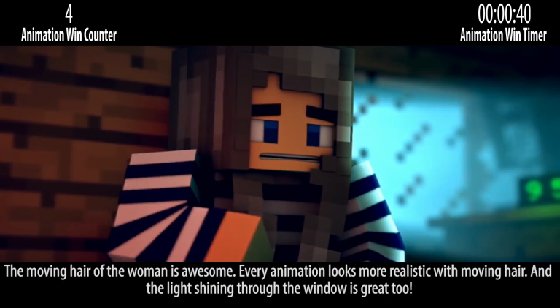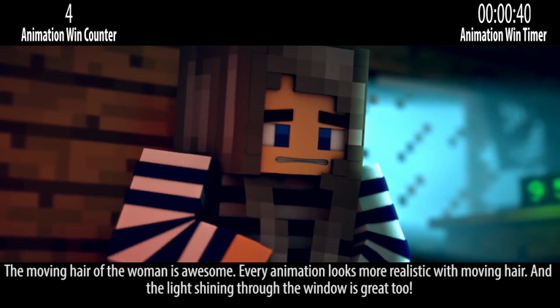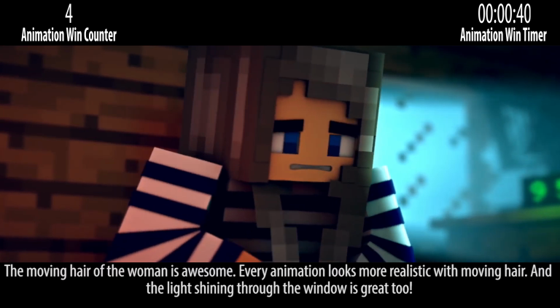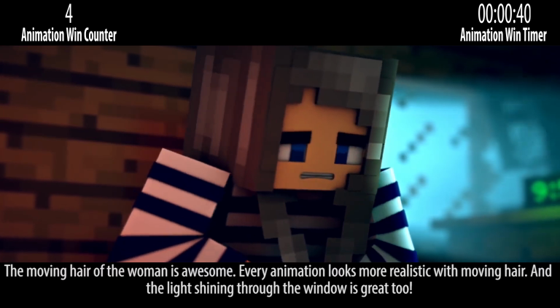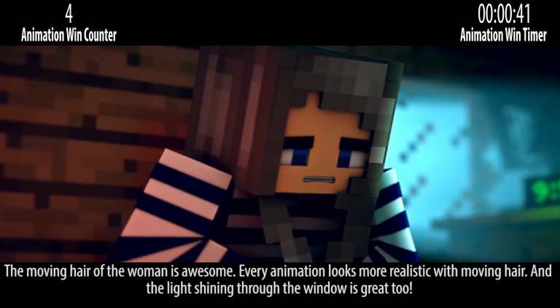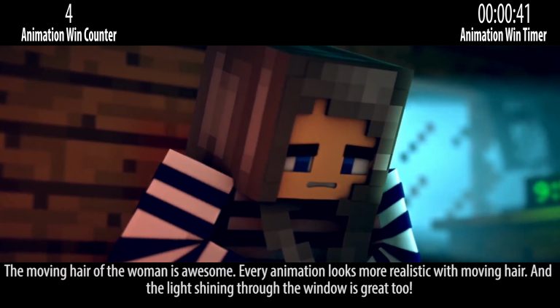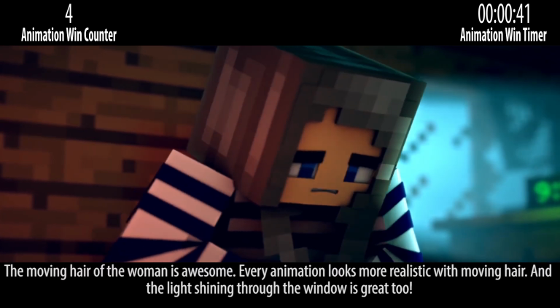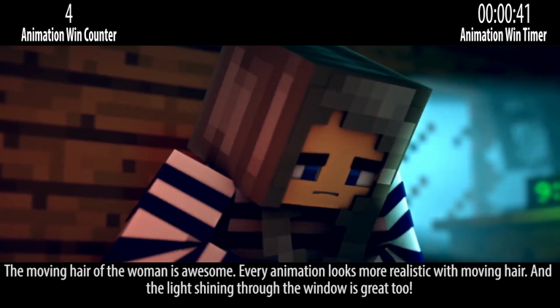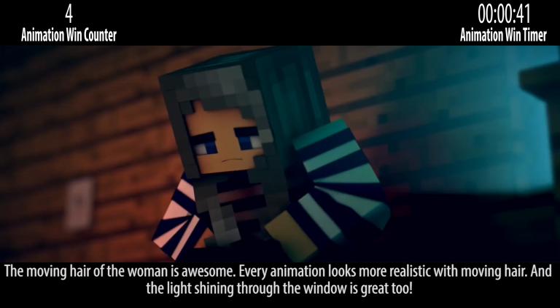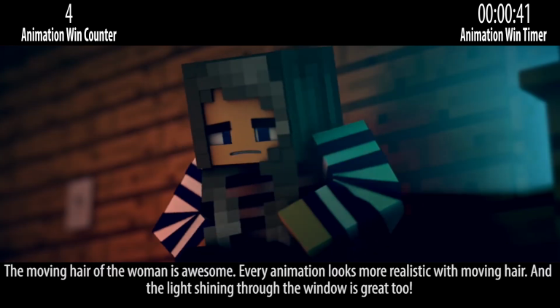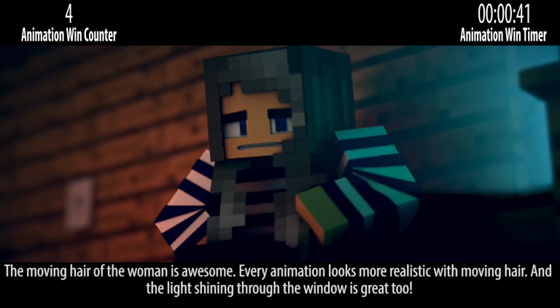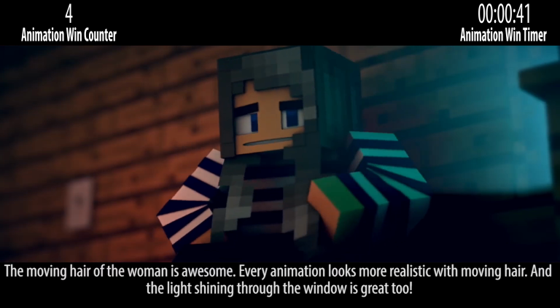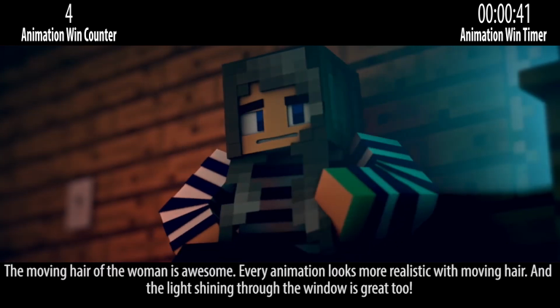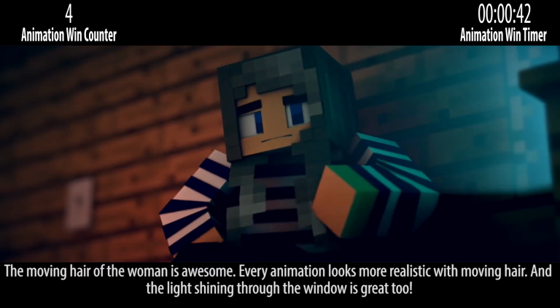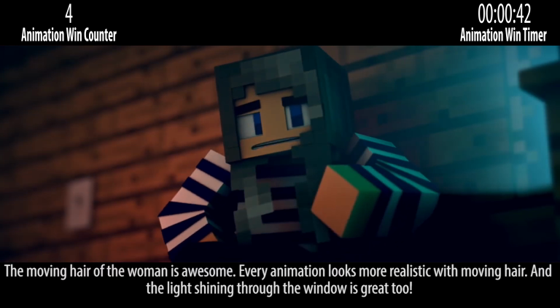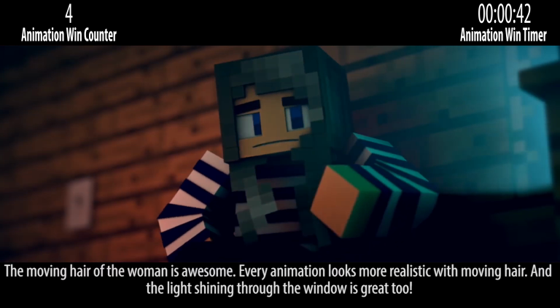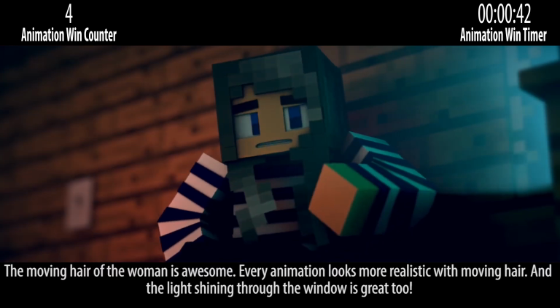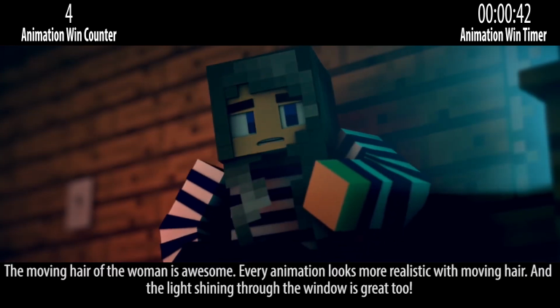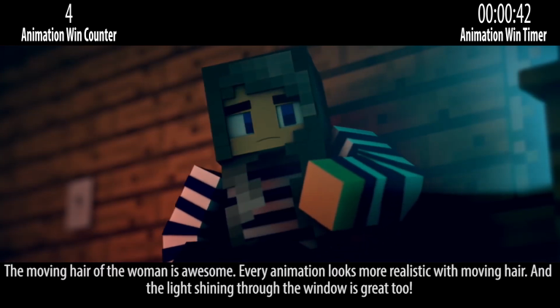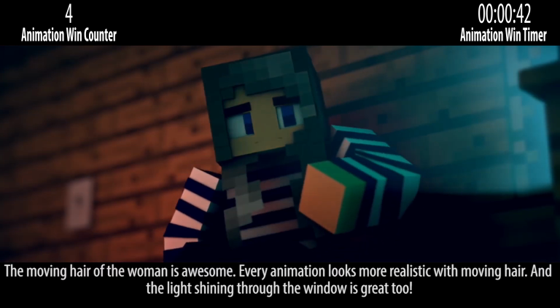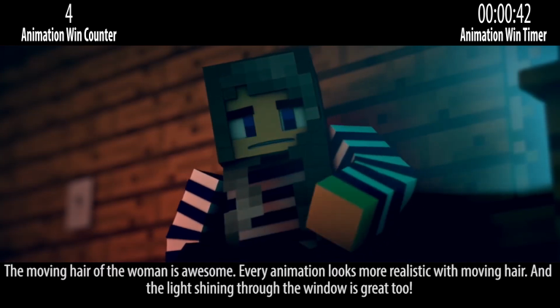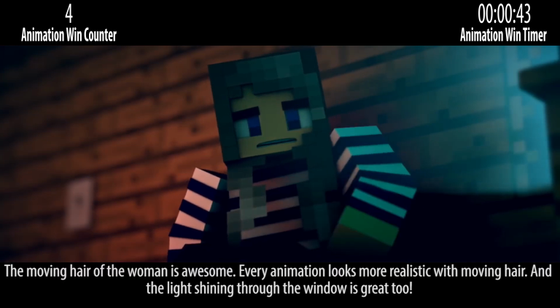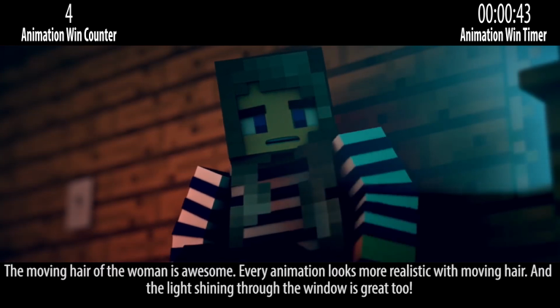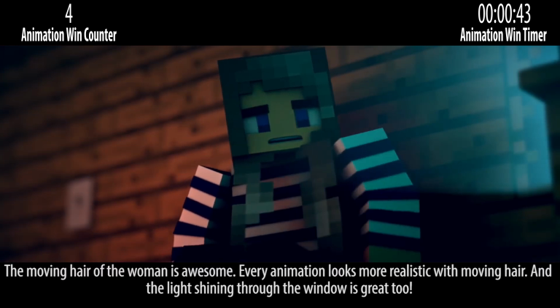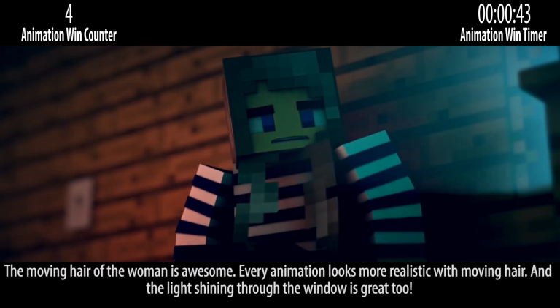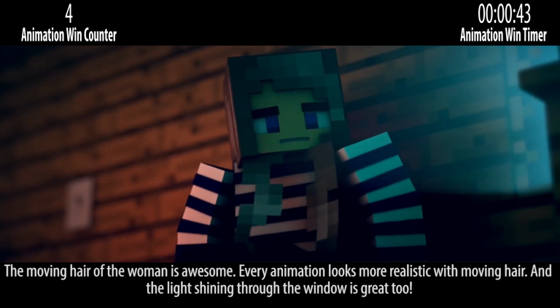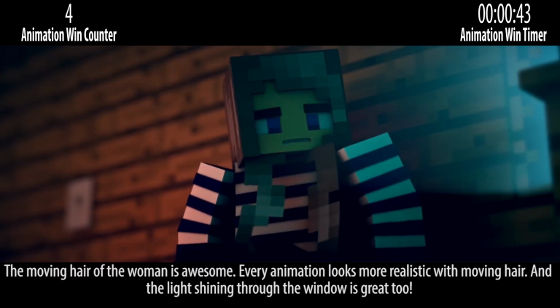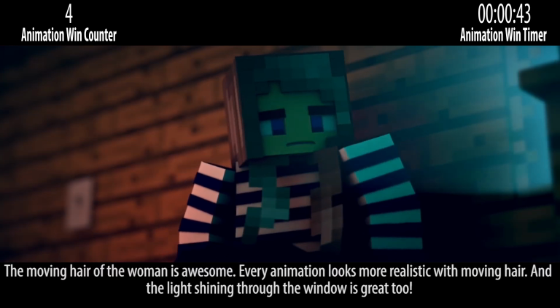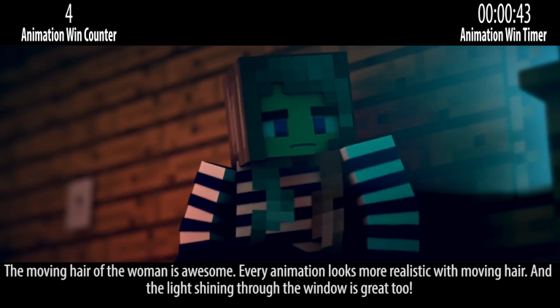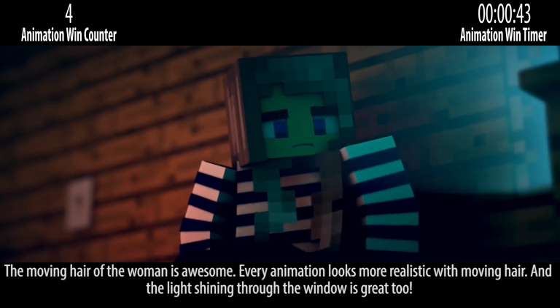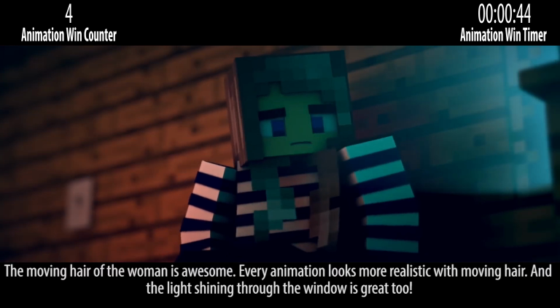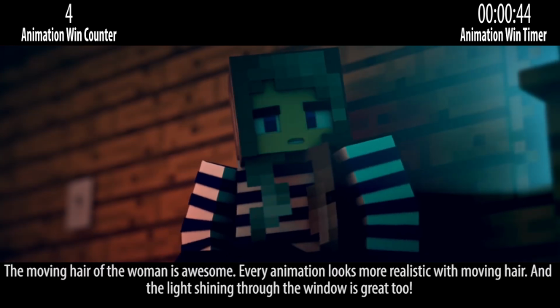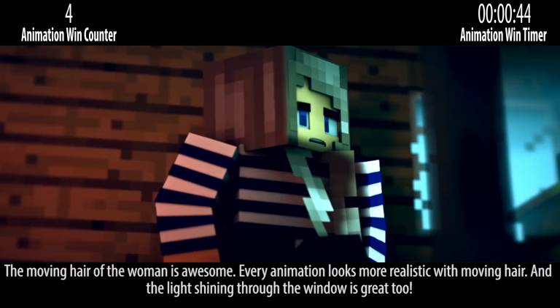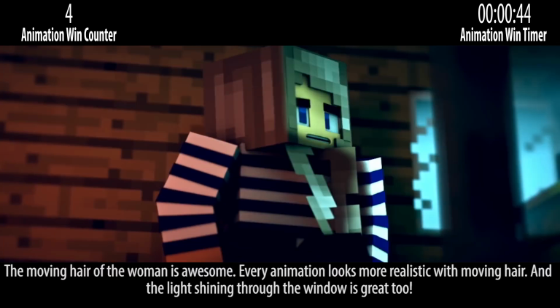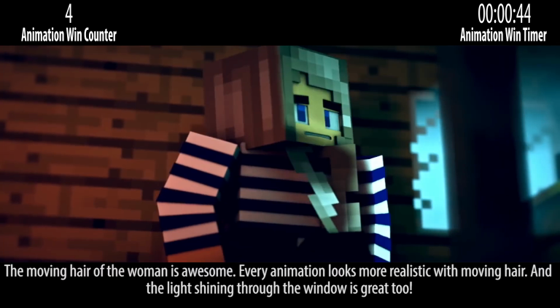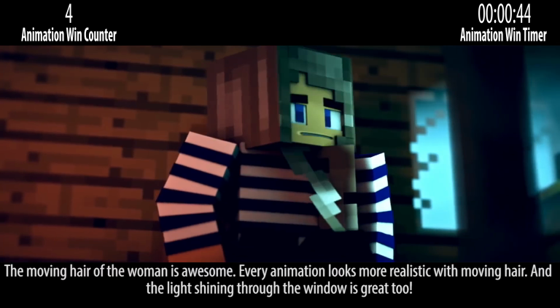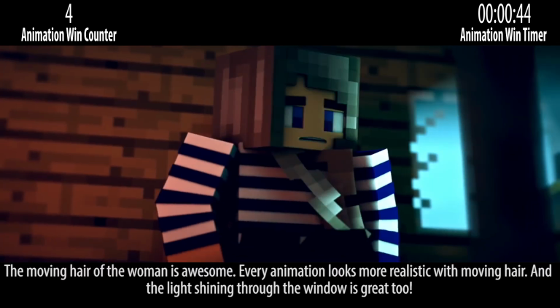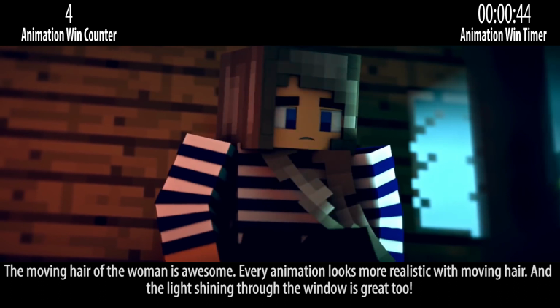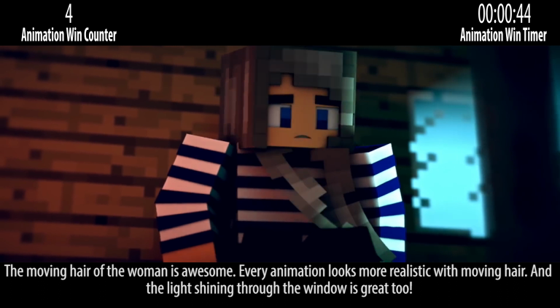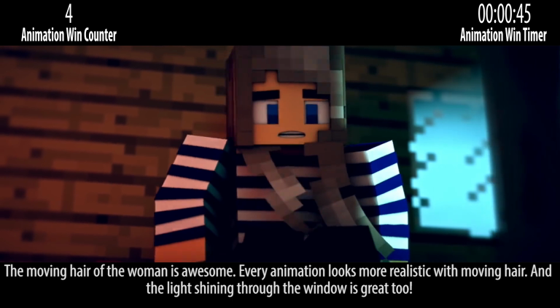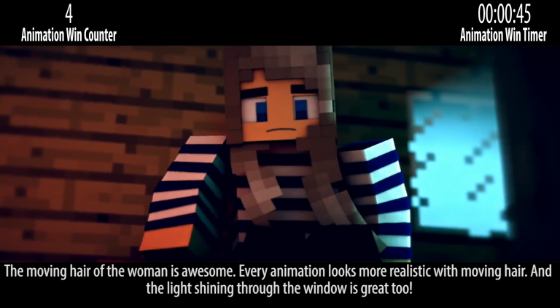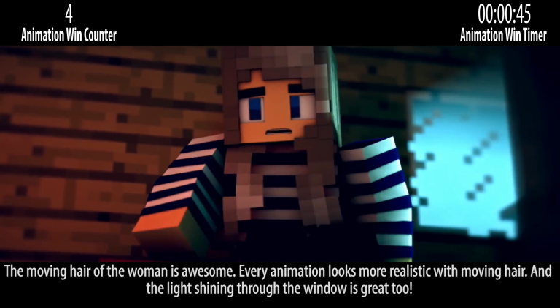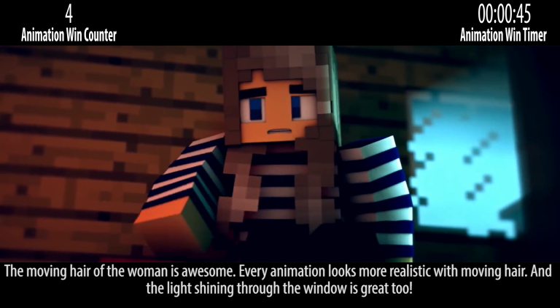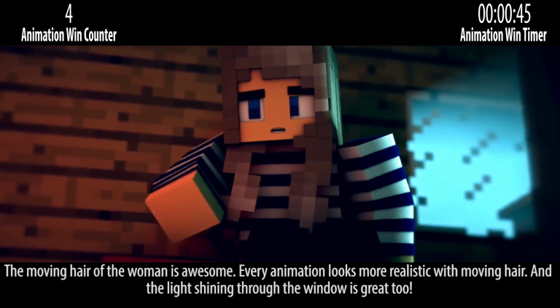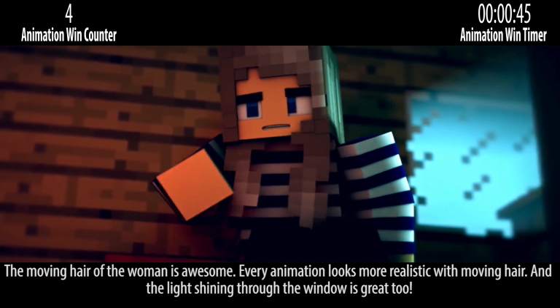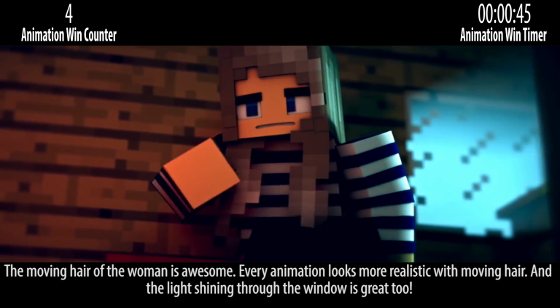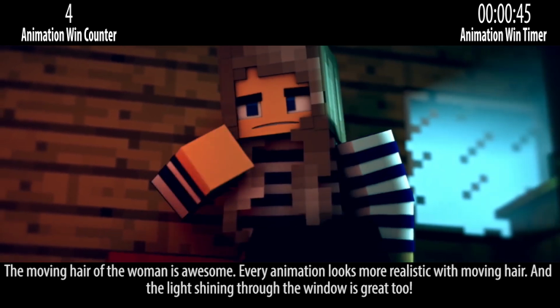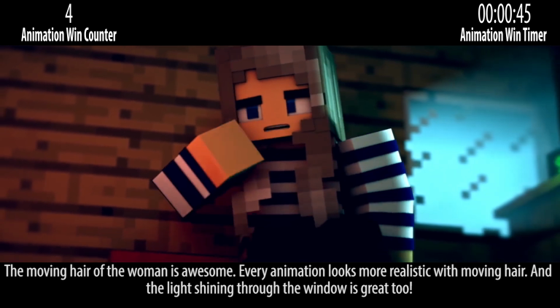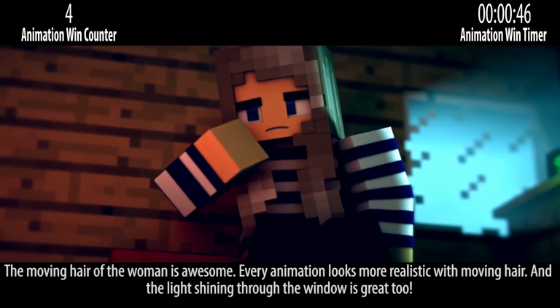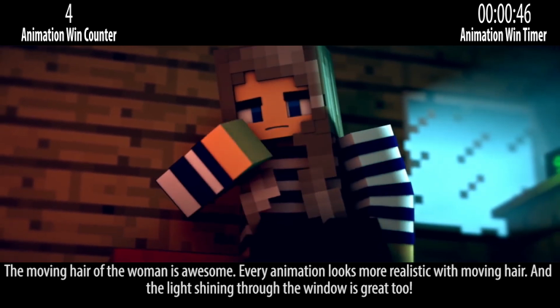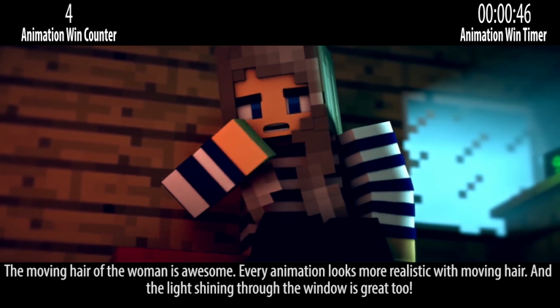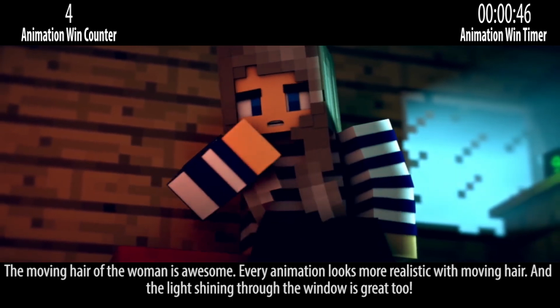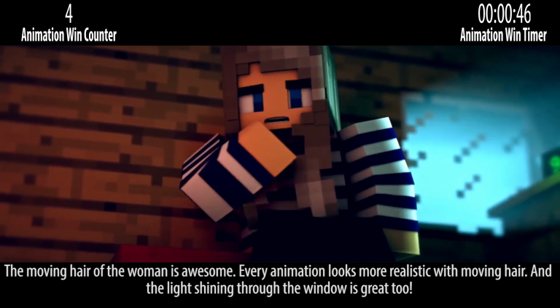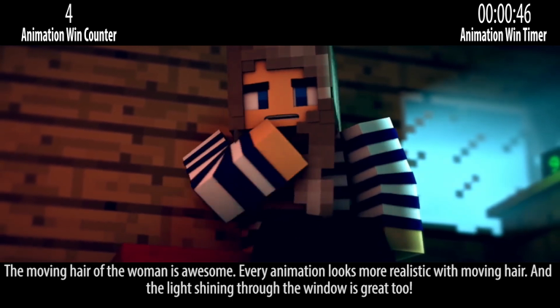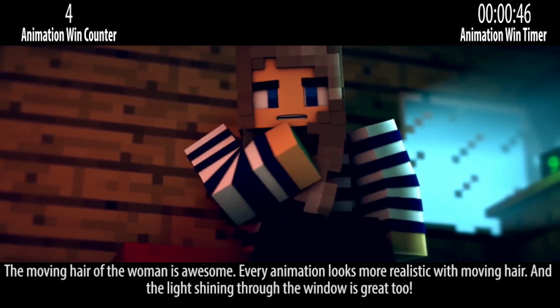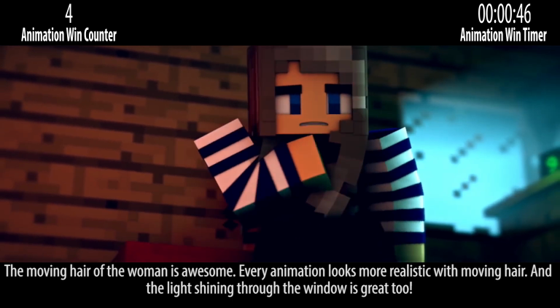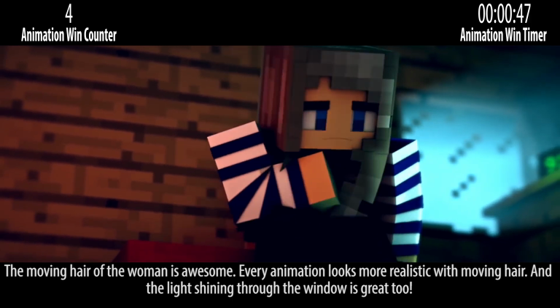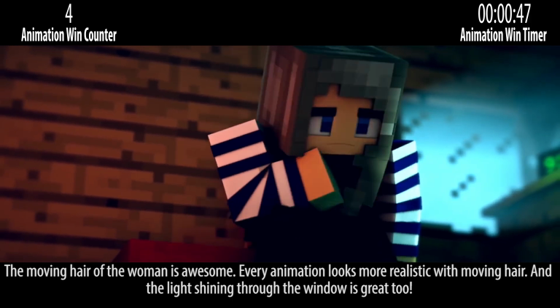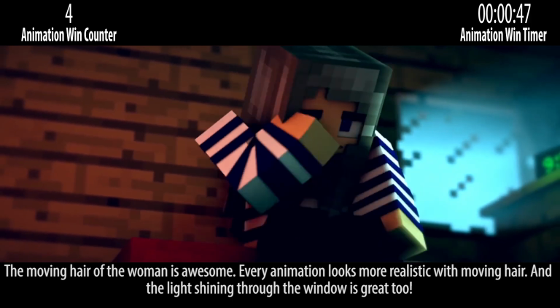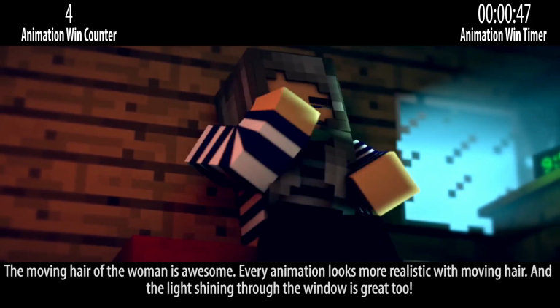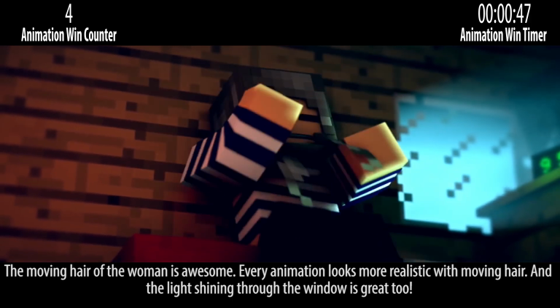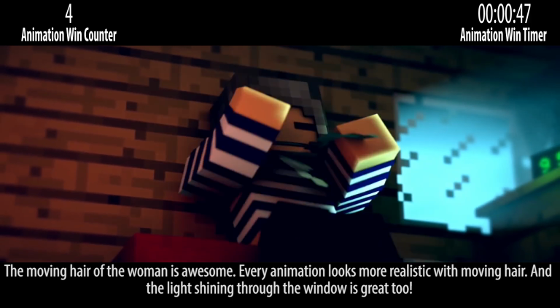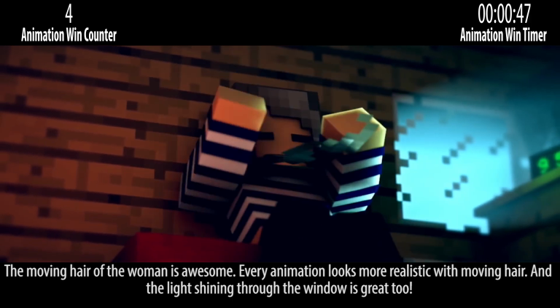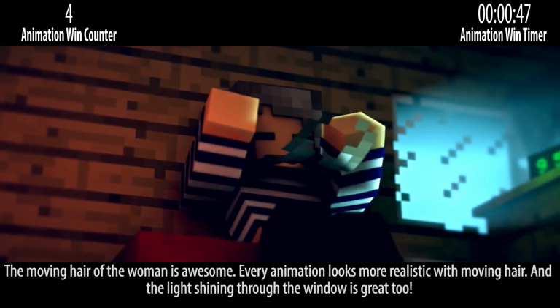The moving hair of the woman is awesome. Every animation looks more realistic with moving hair, and the light shining through the window is great too.